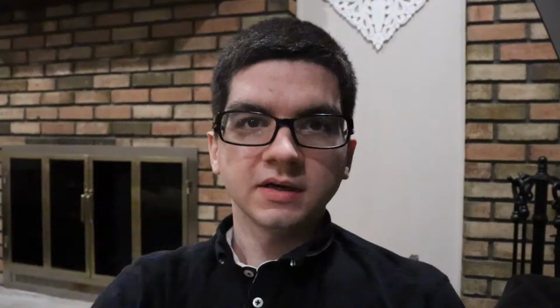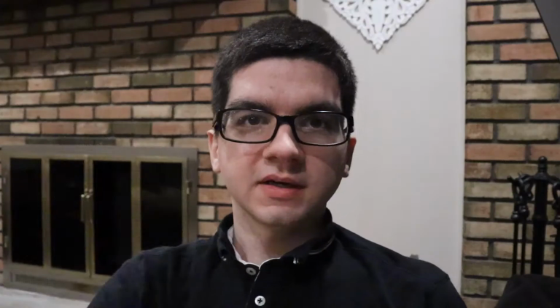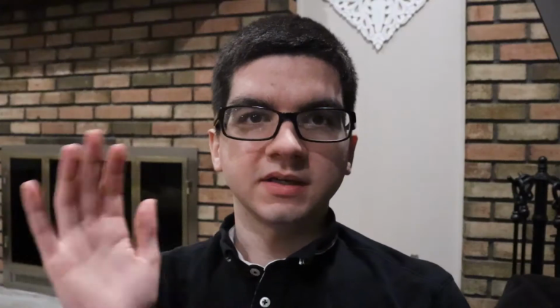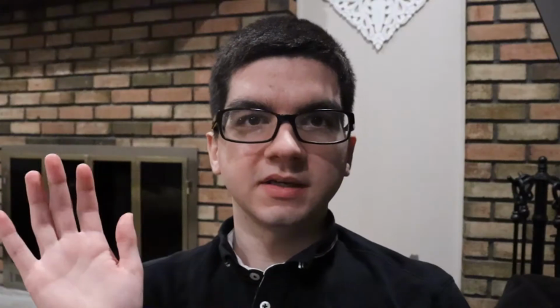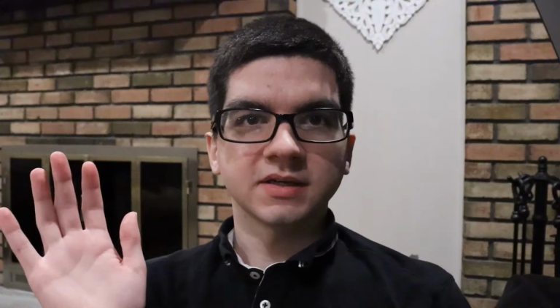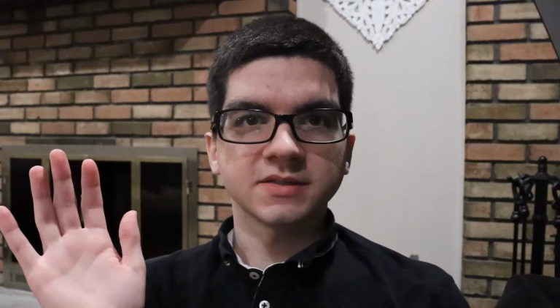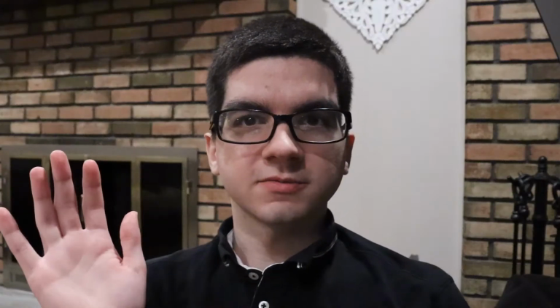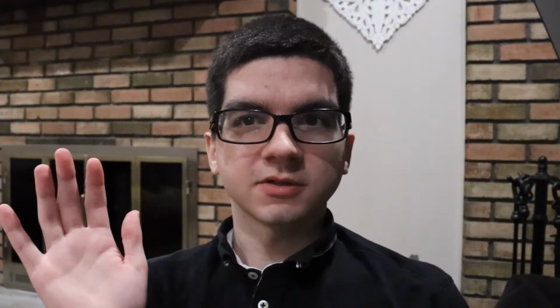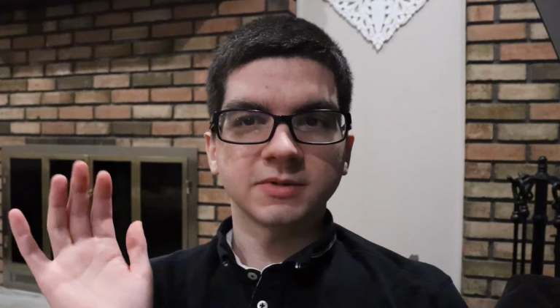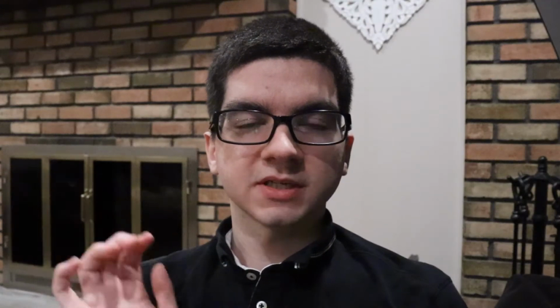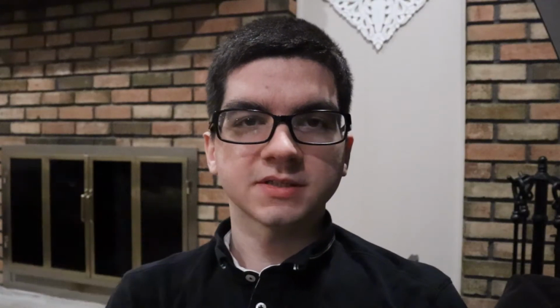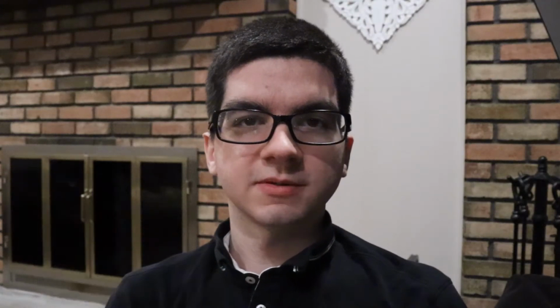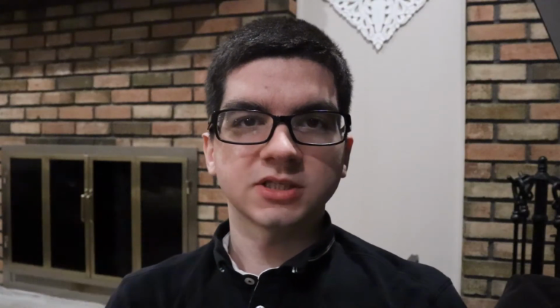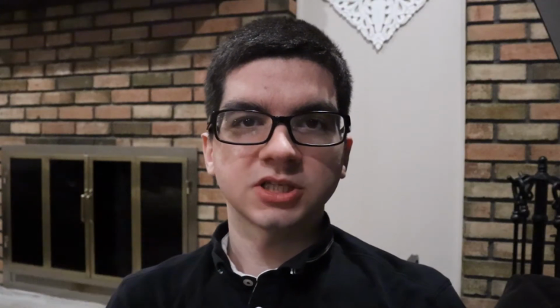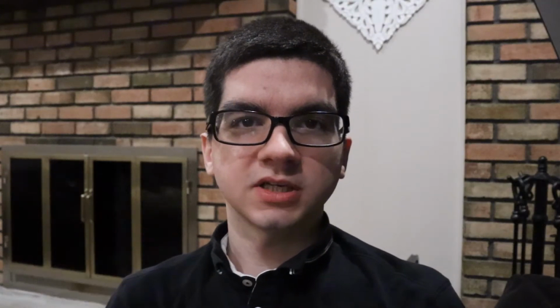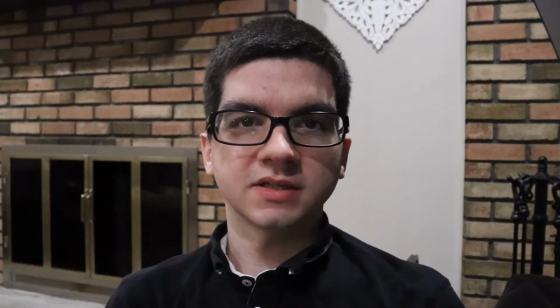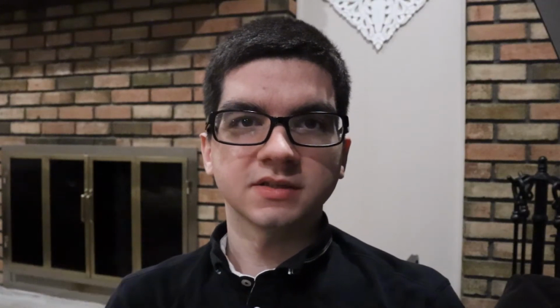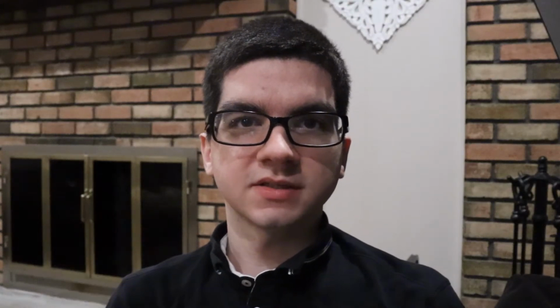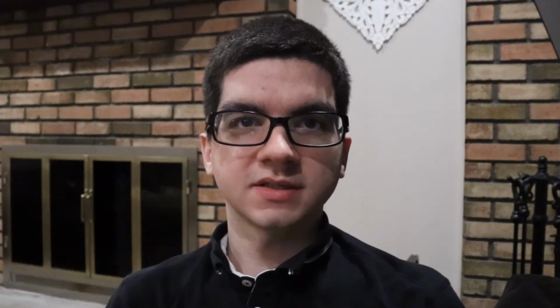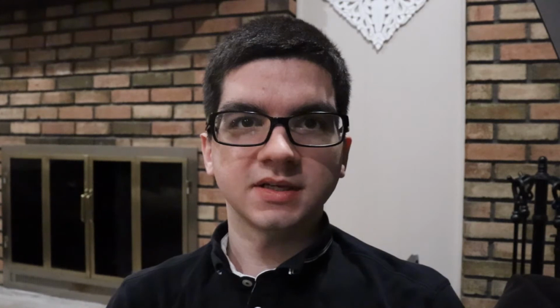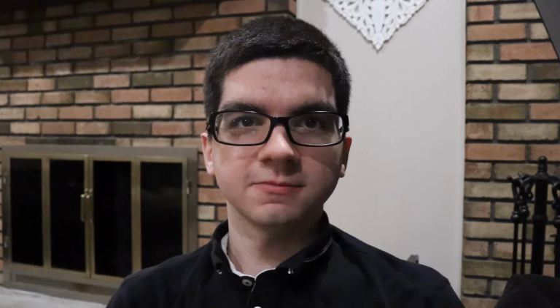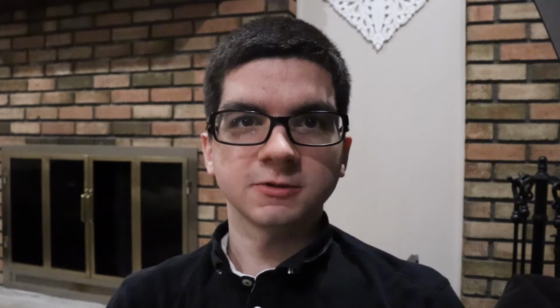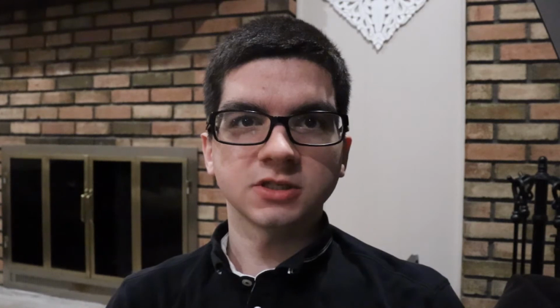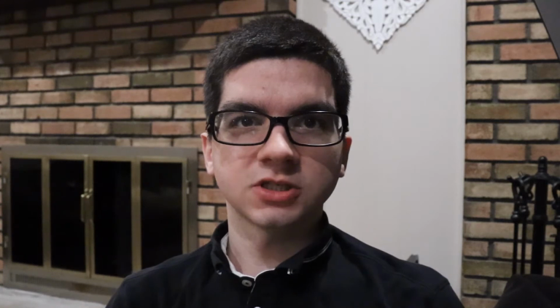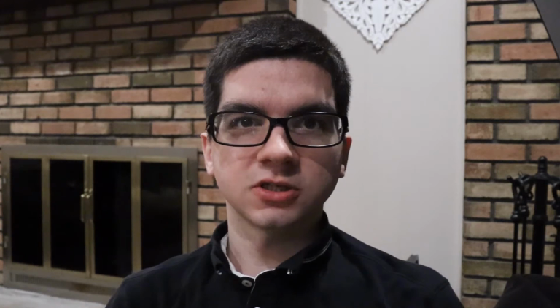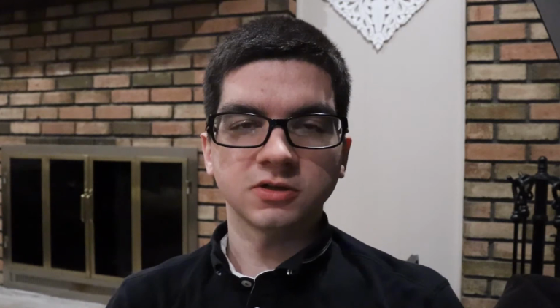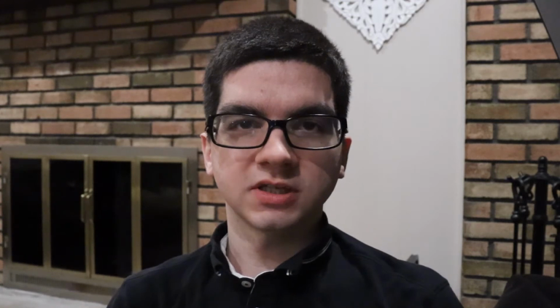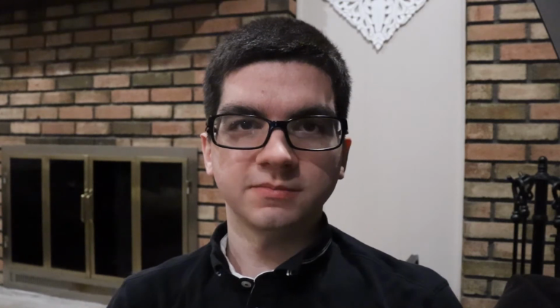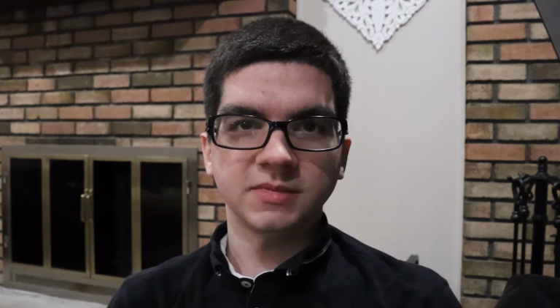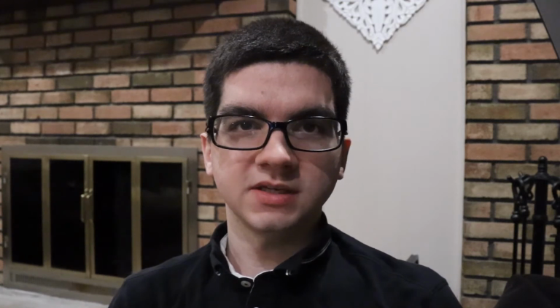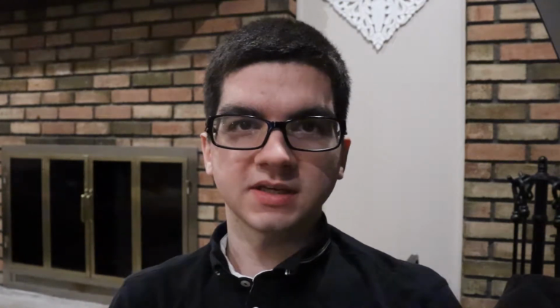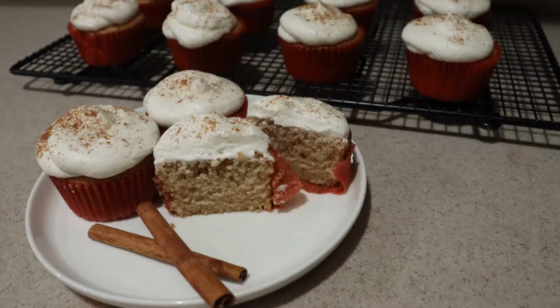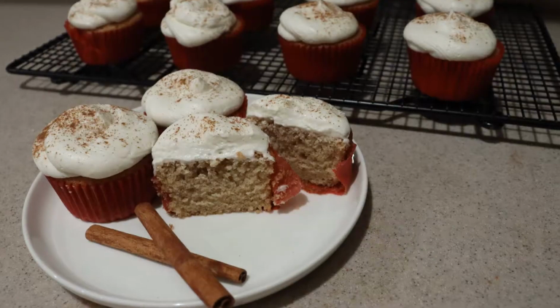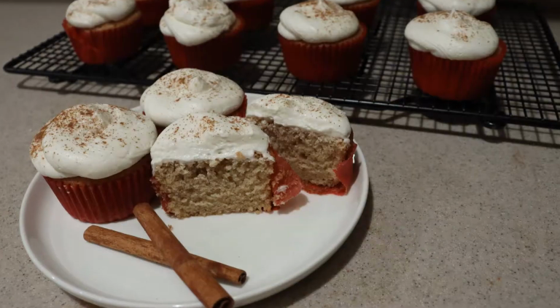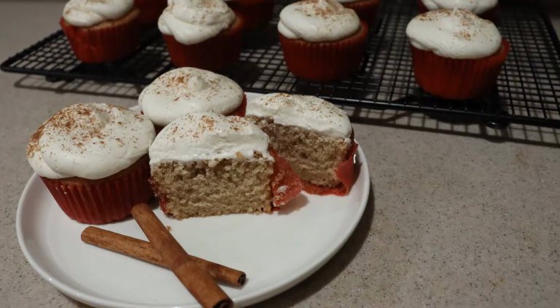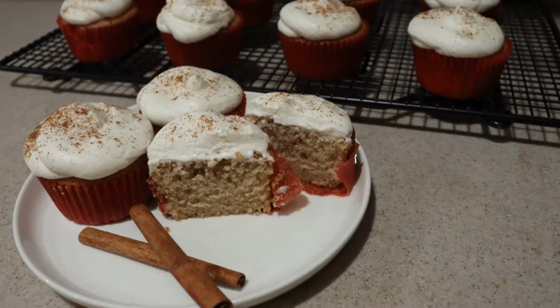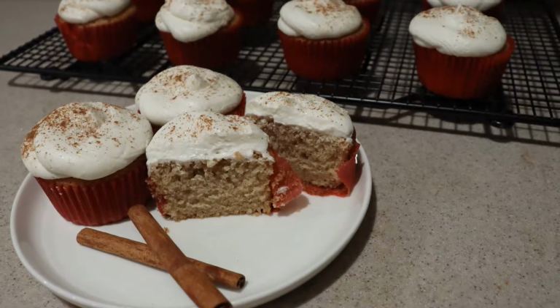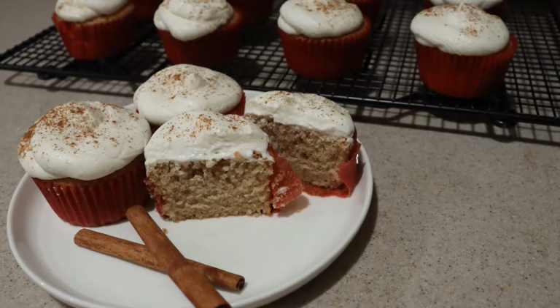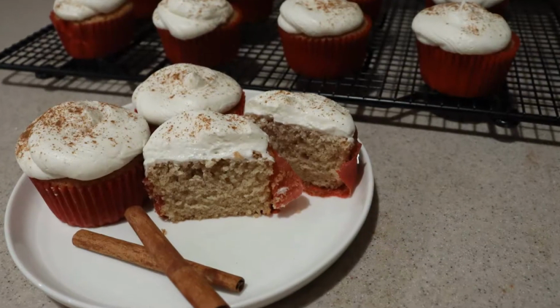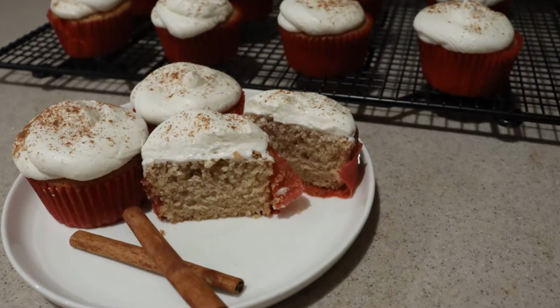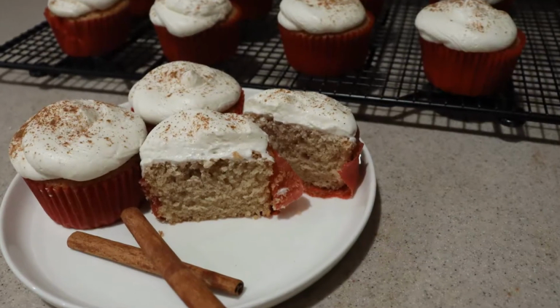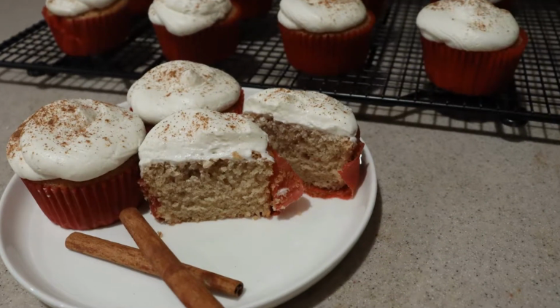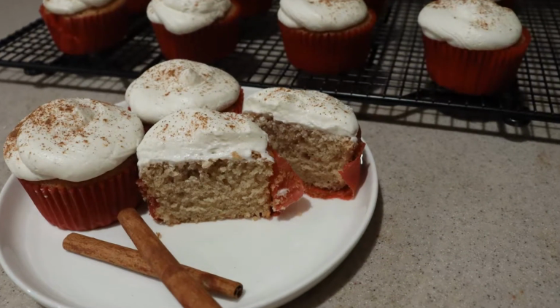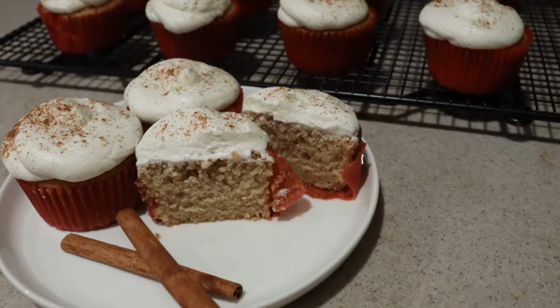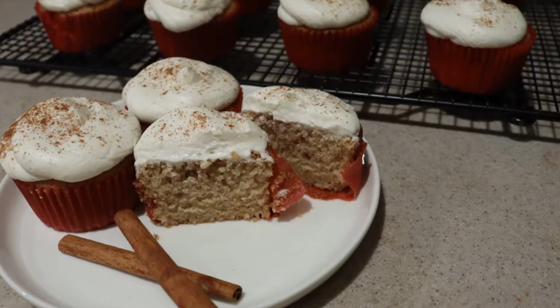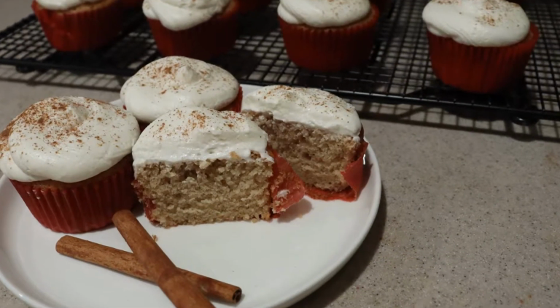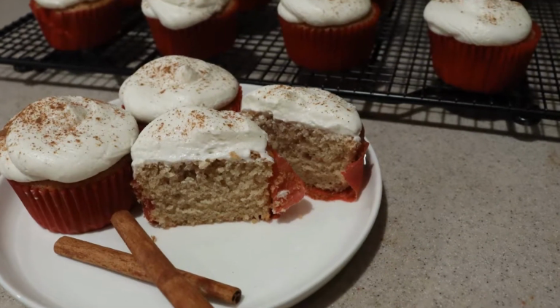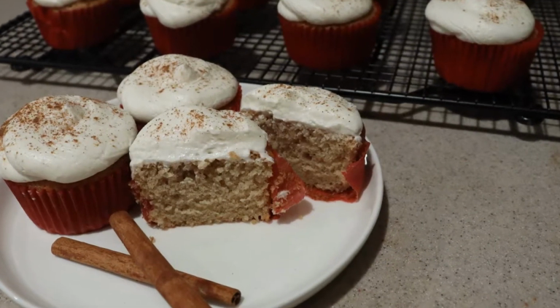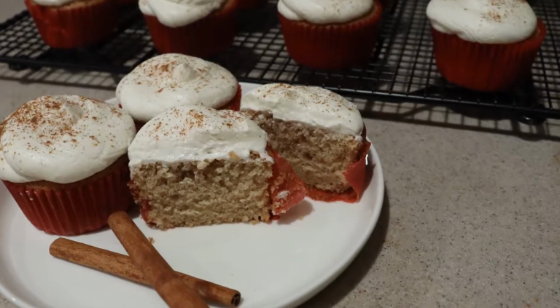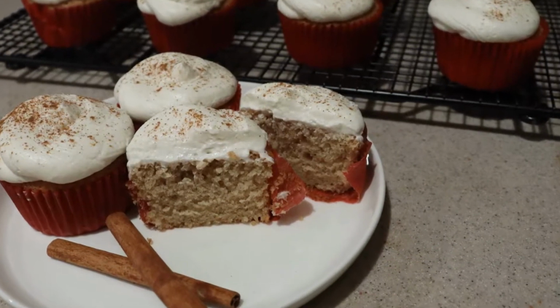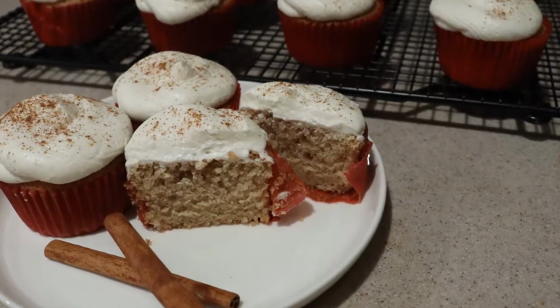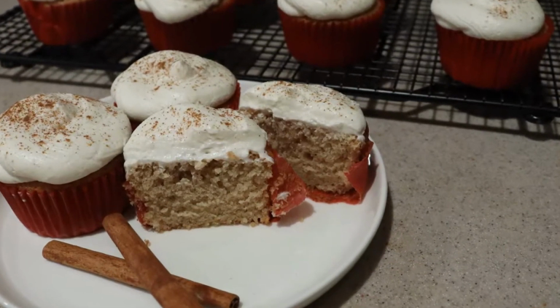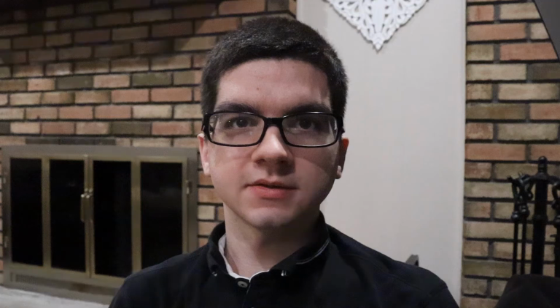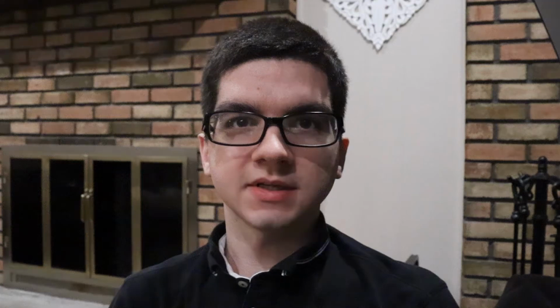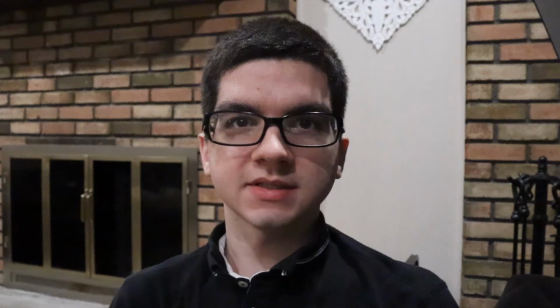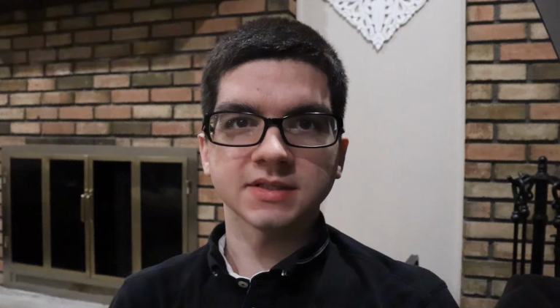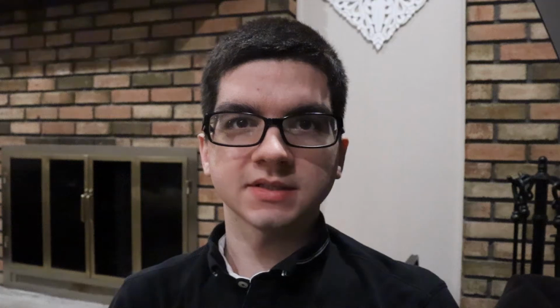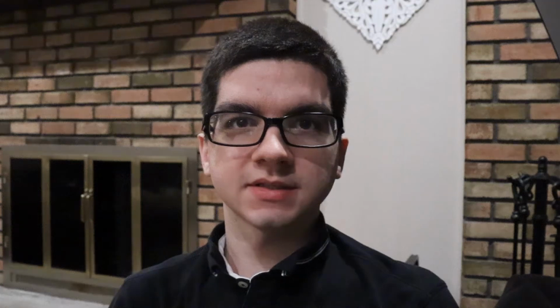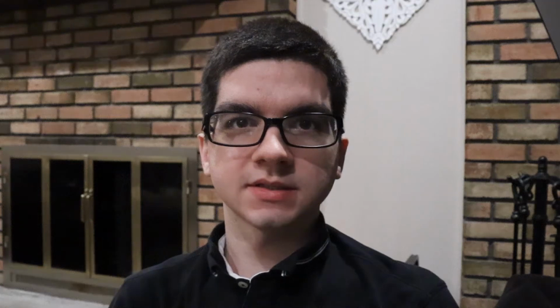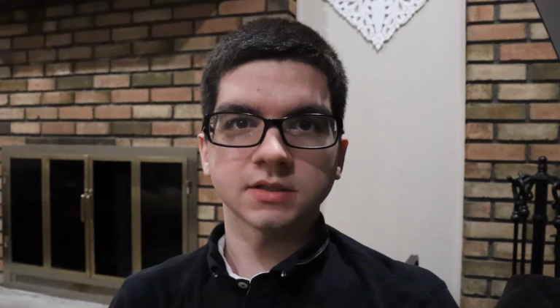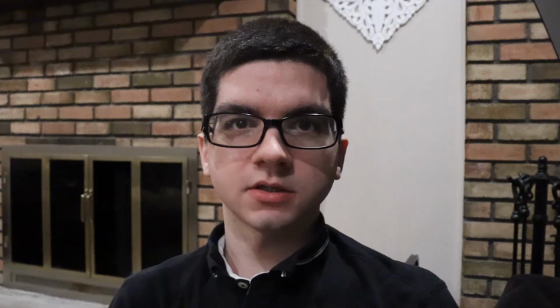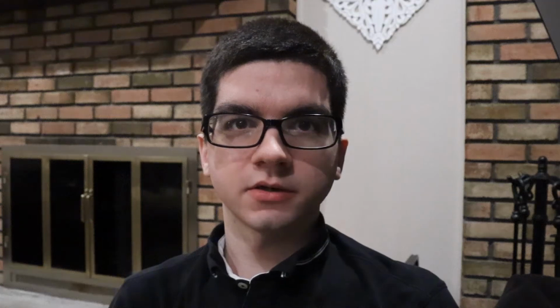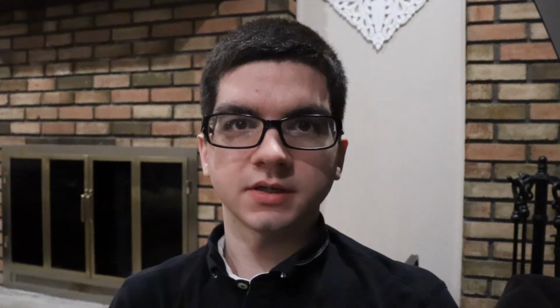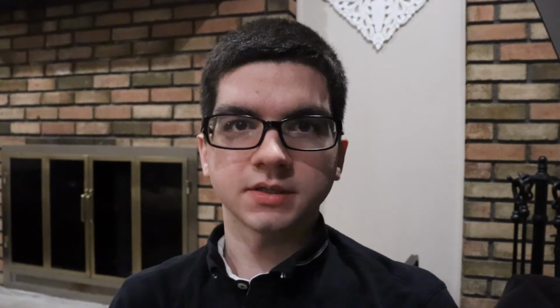Hi guys, welcome back to my channel. Today I'm going to show you how to make apple cider cupcakes. So let's get started.